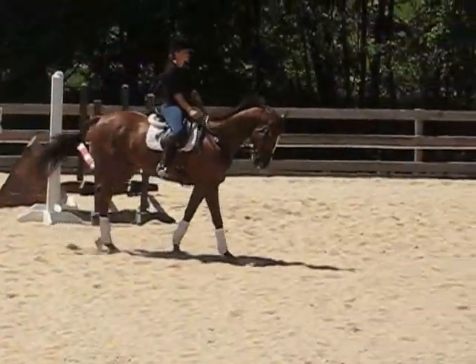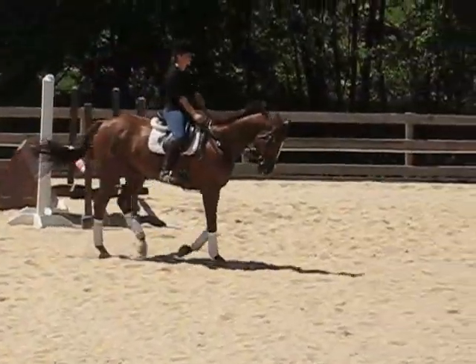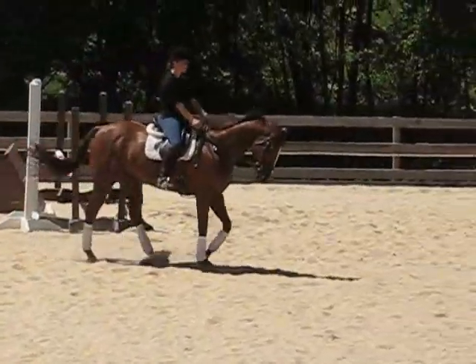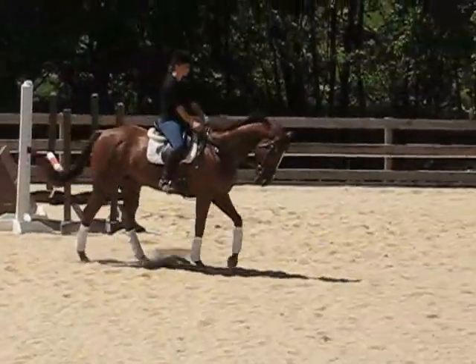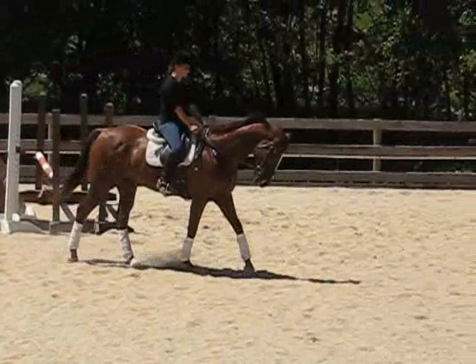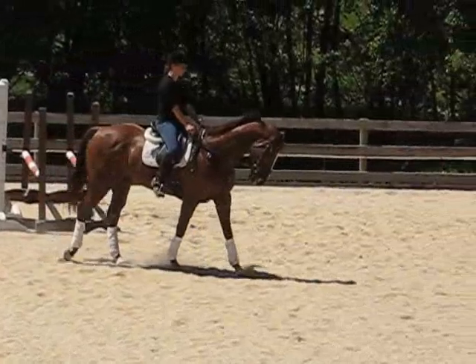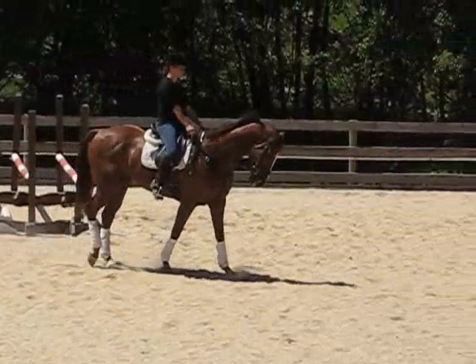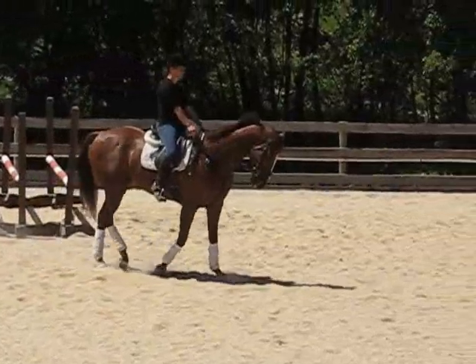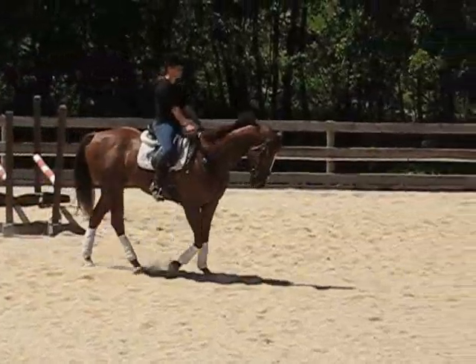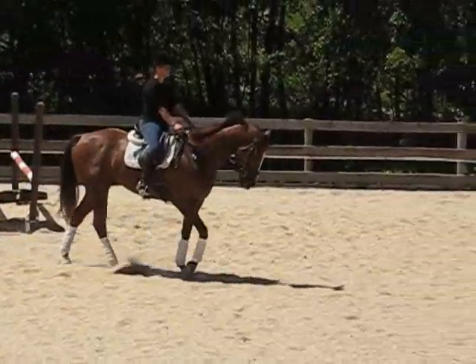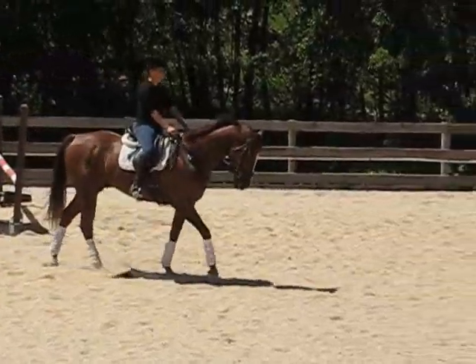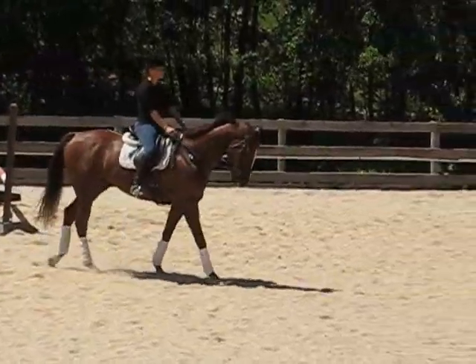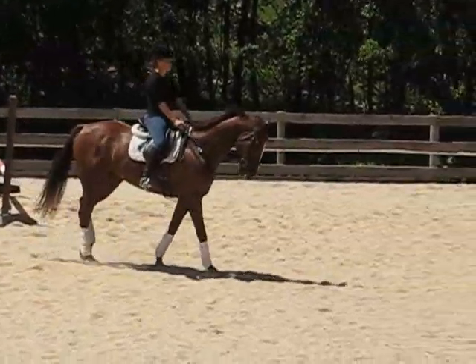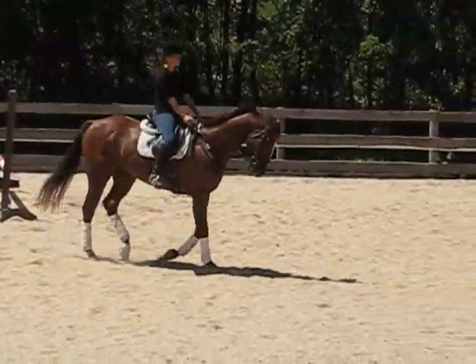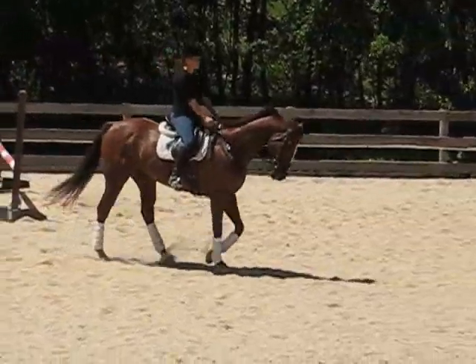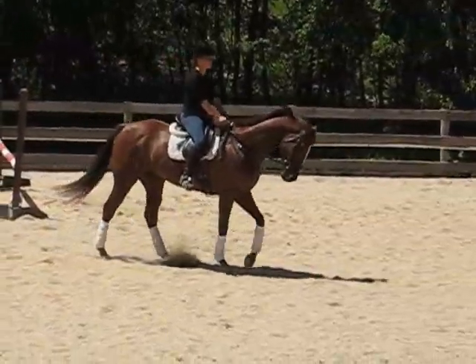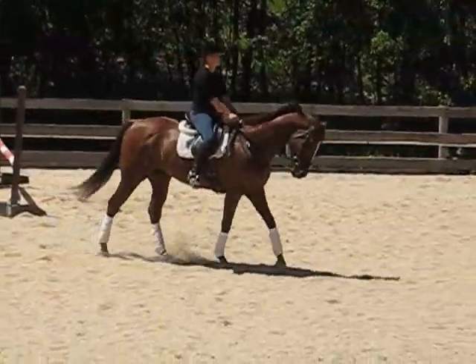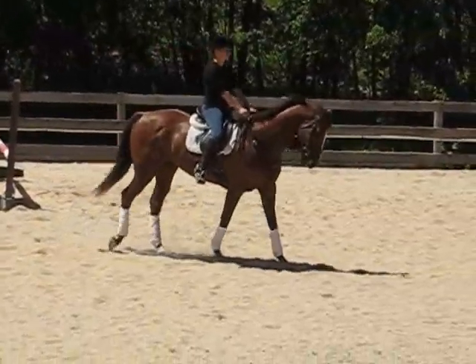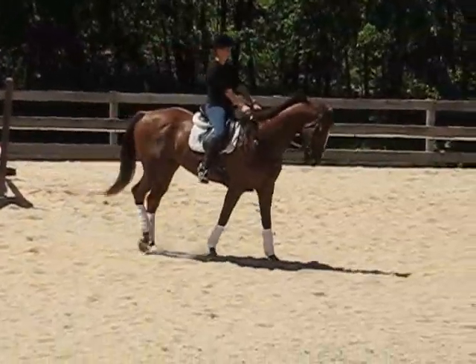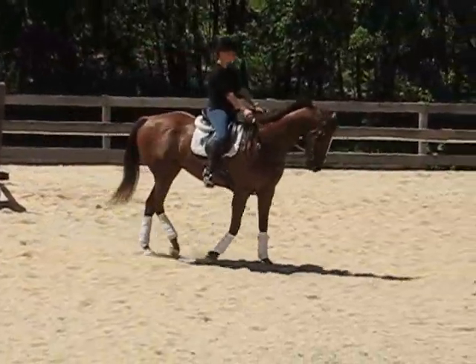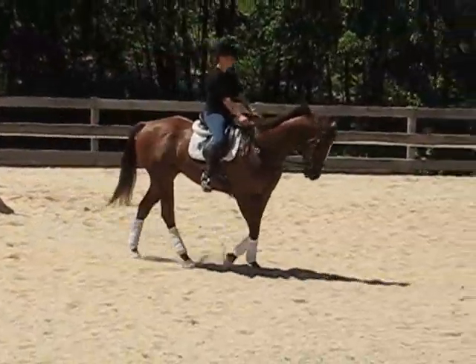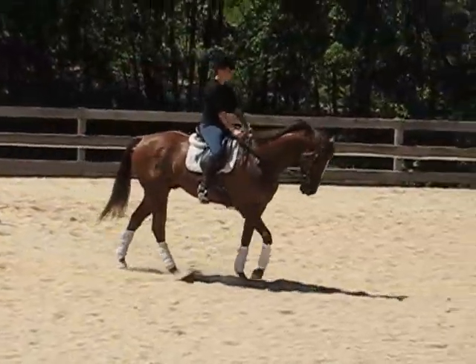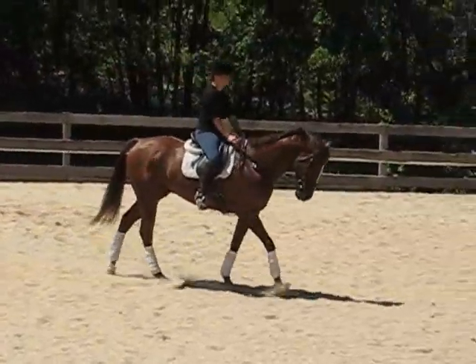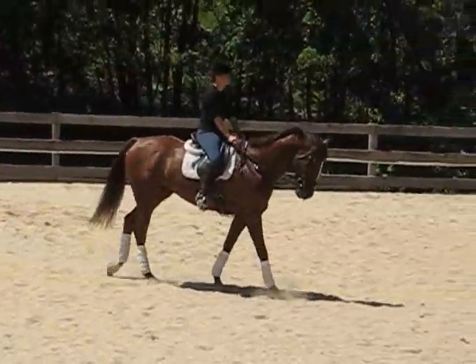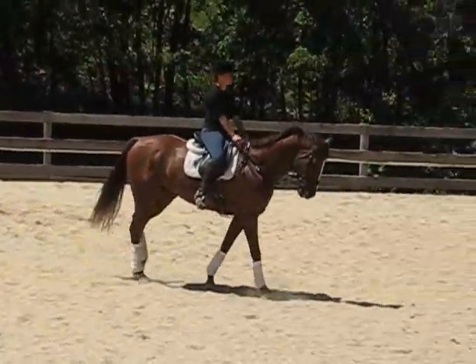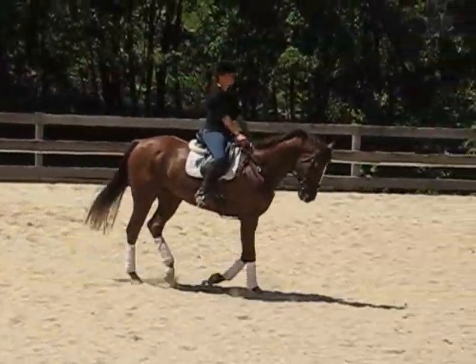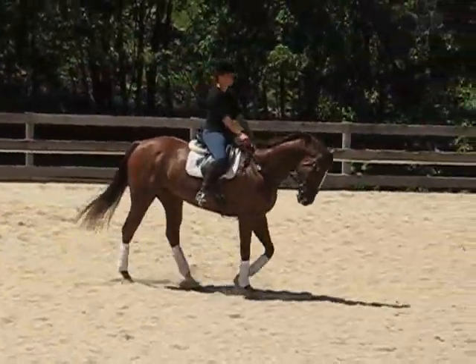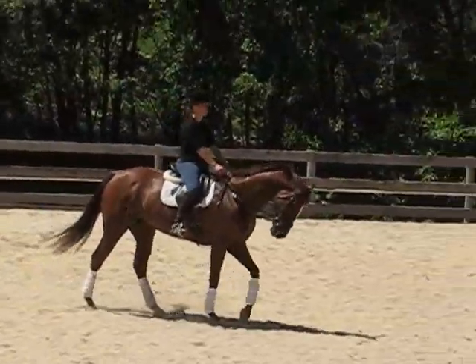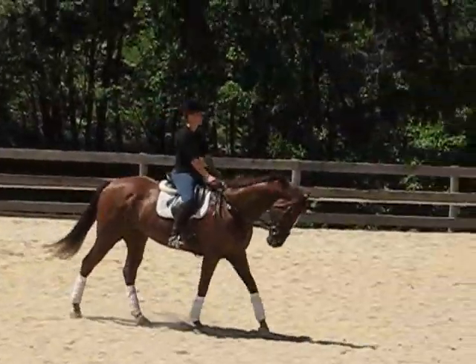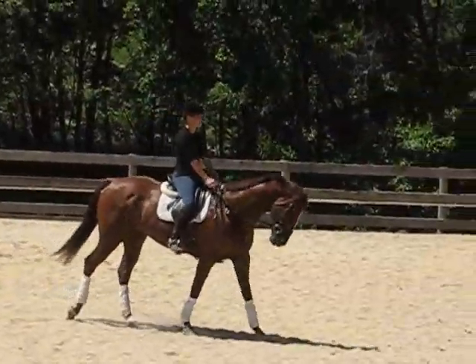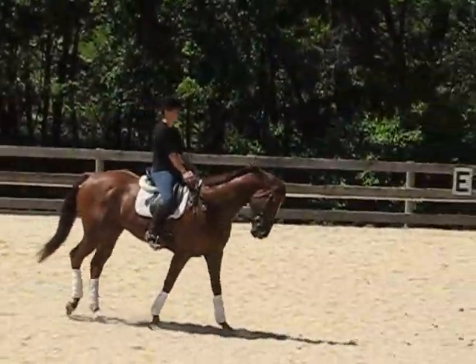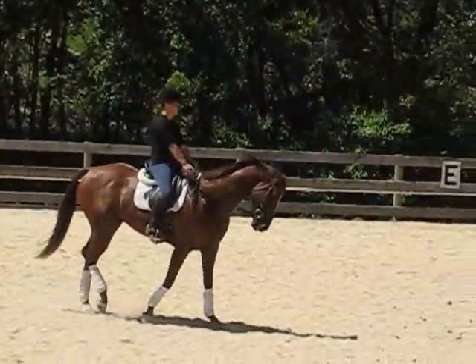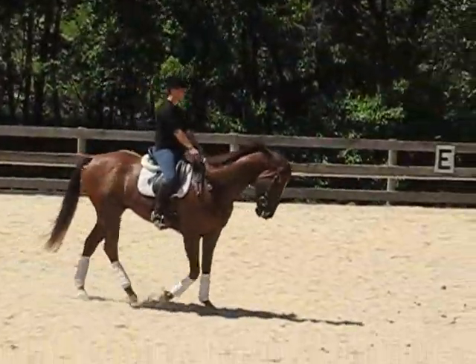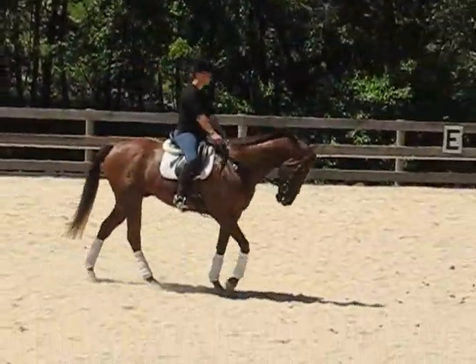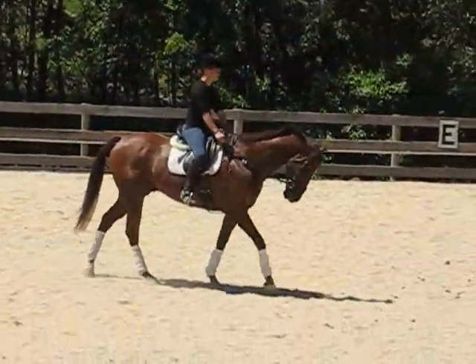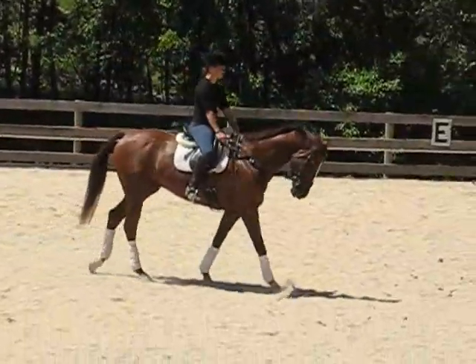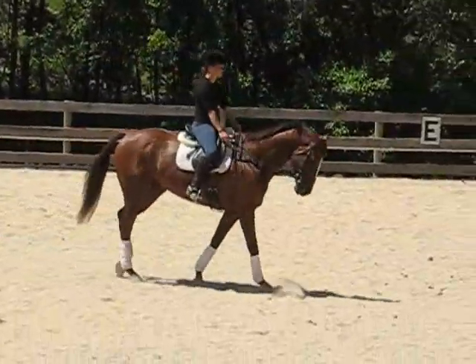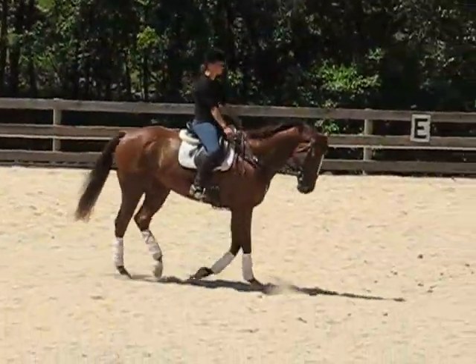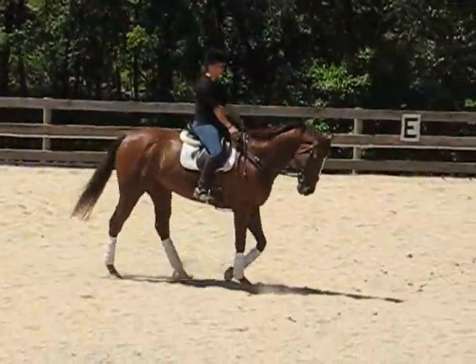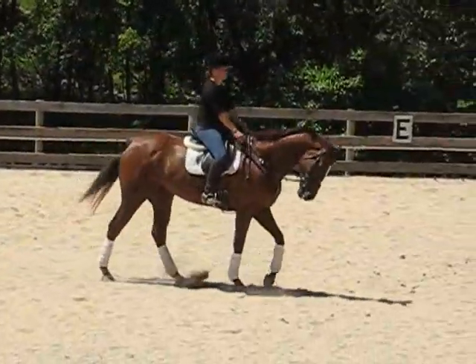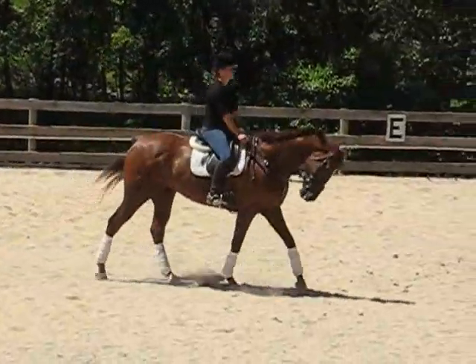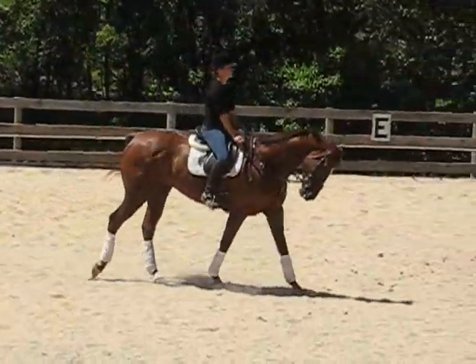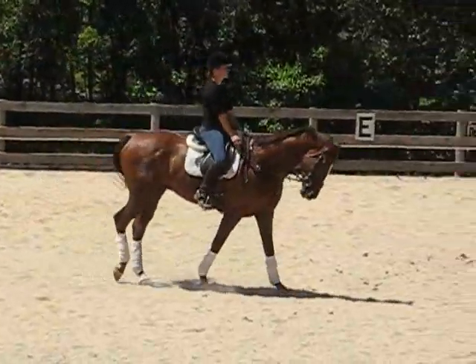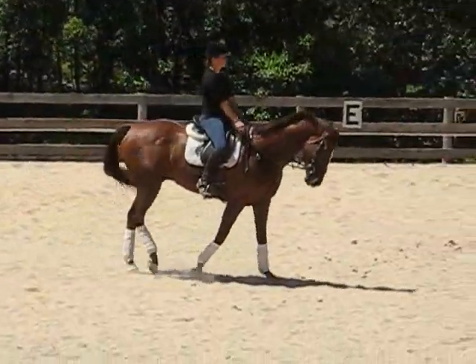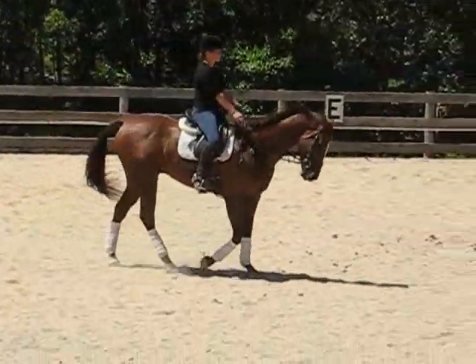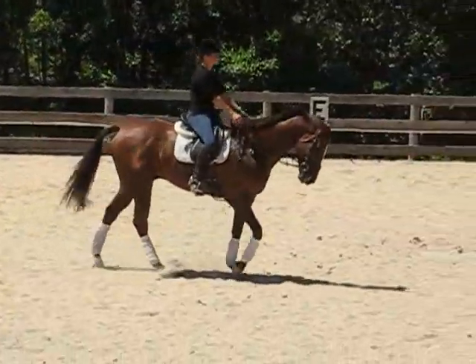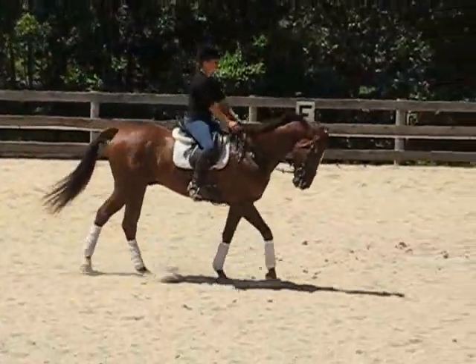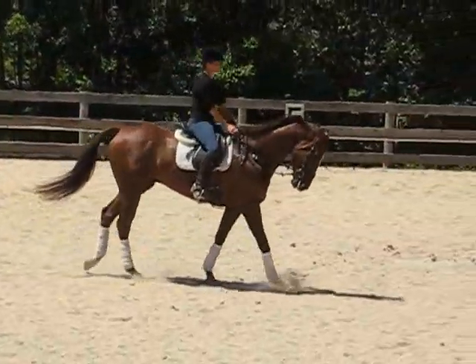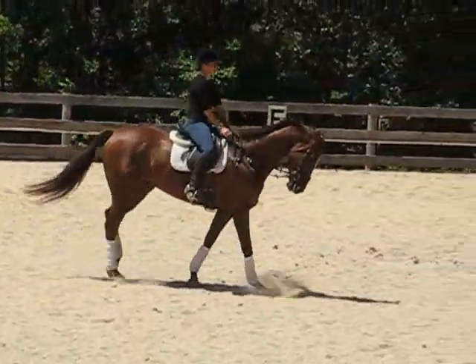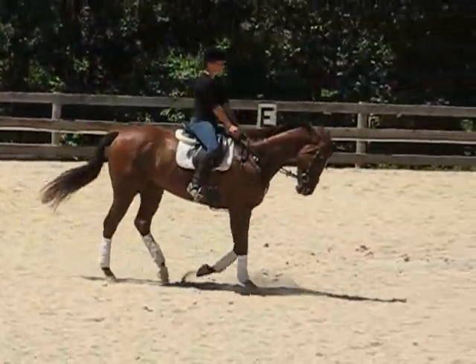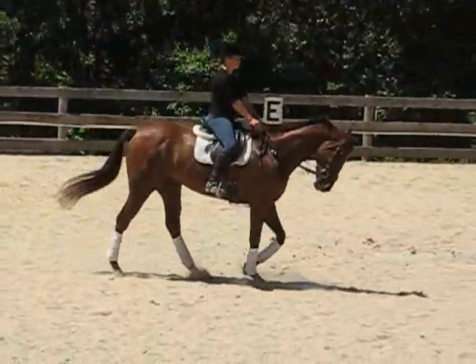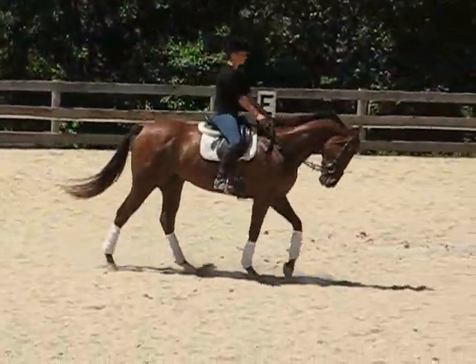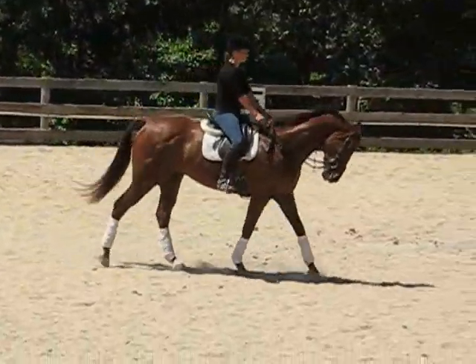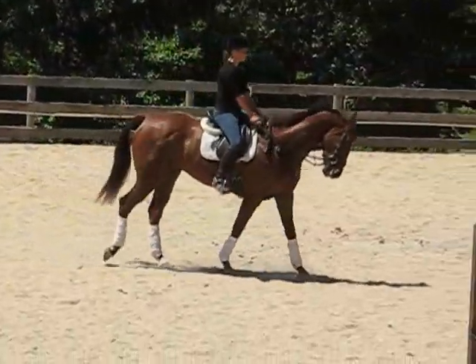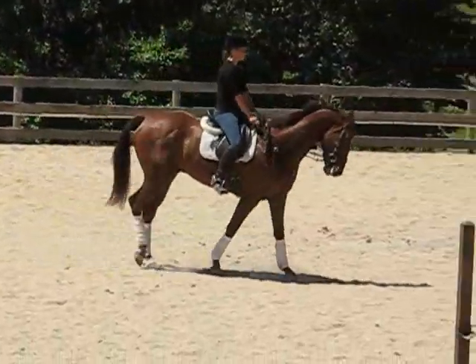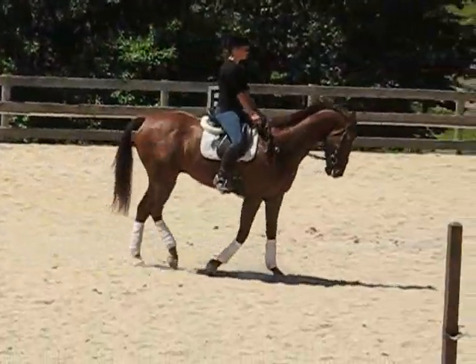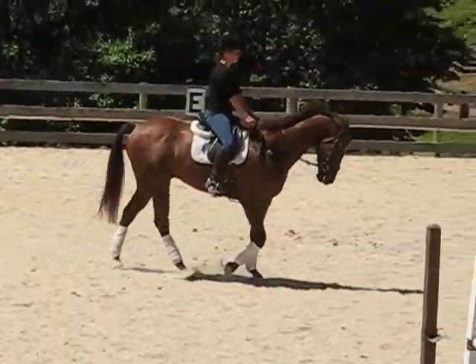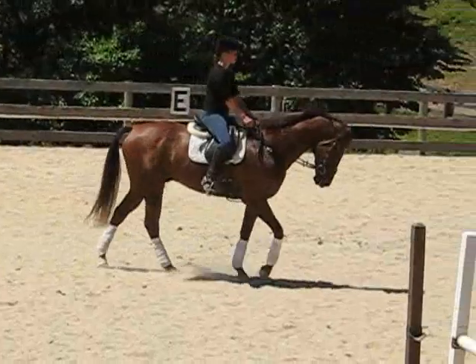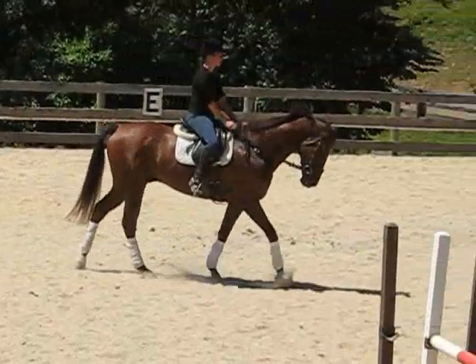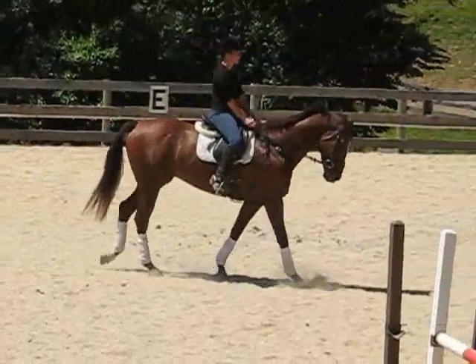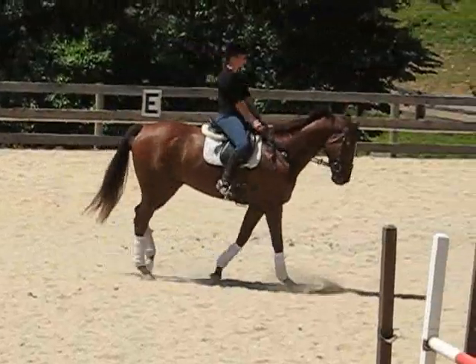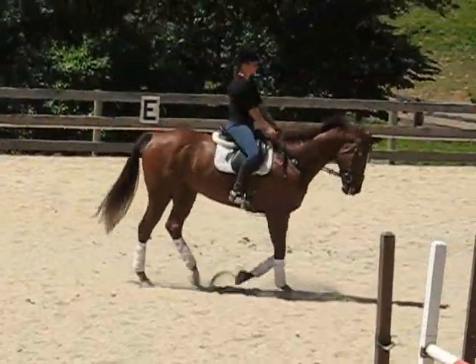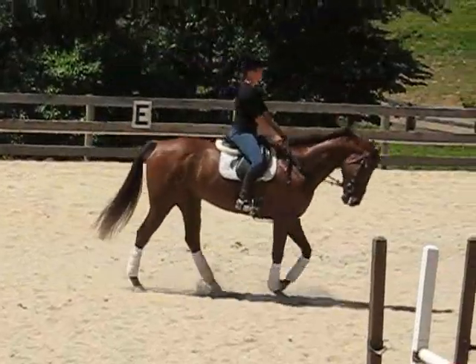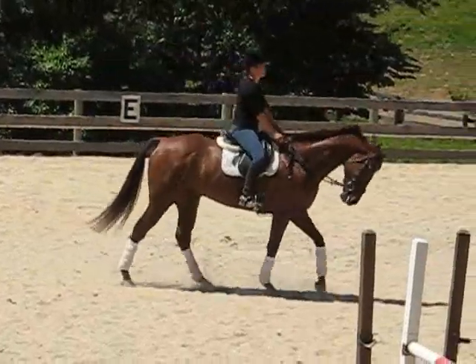For those of you watching, I may be mixing and matching my dressage test, but it will have all the movements for the preliminary test.